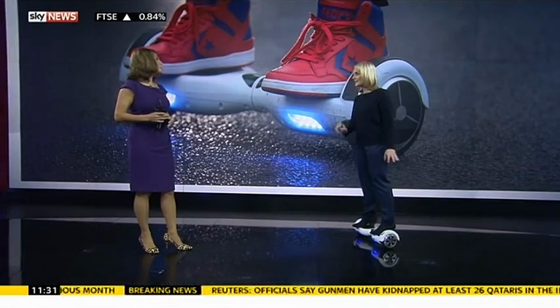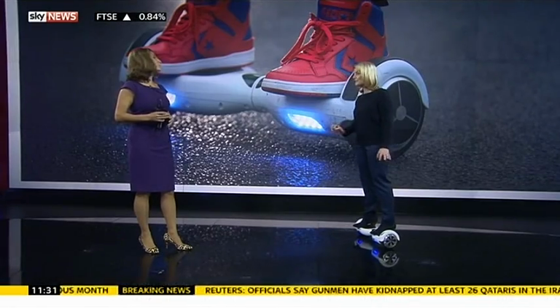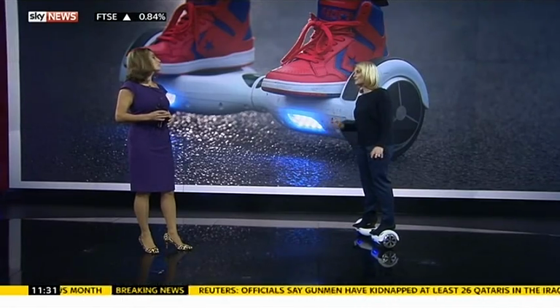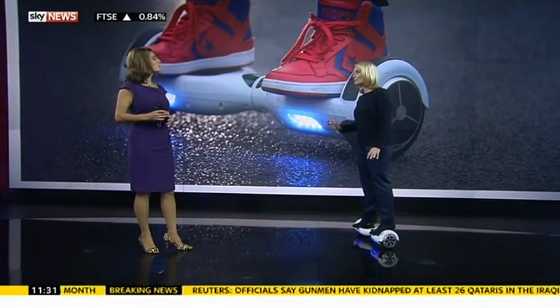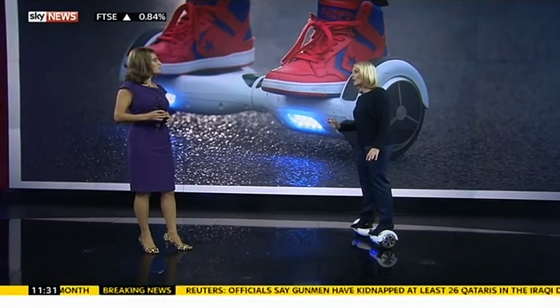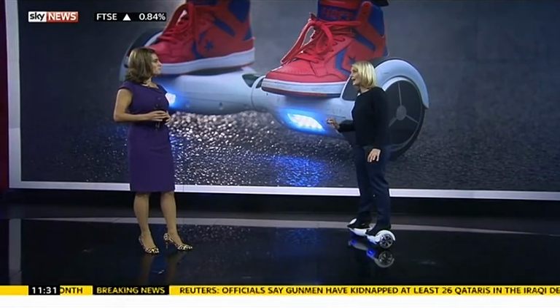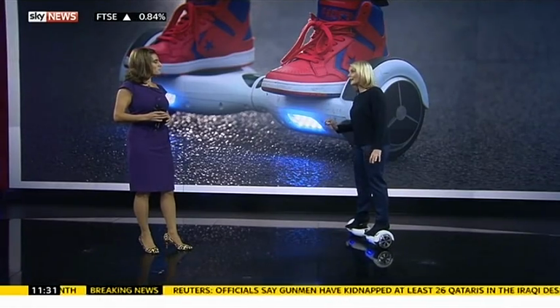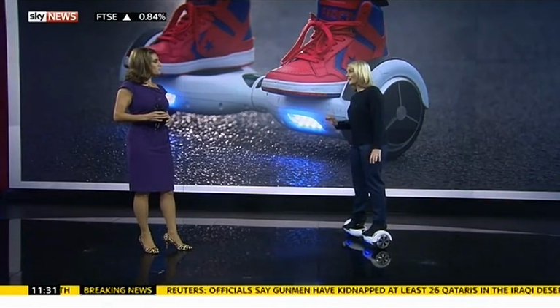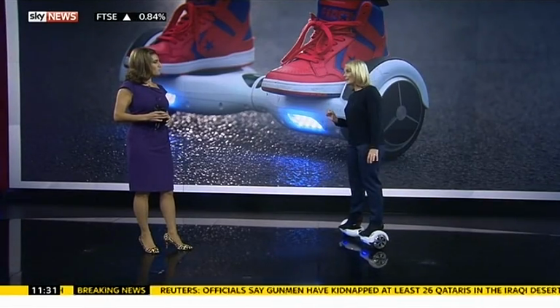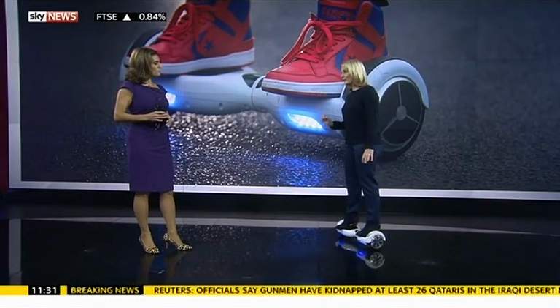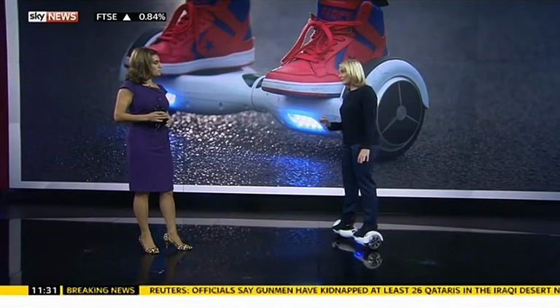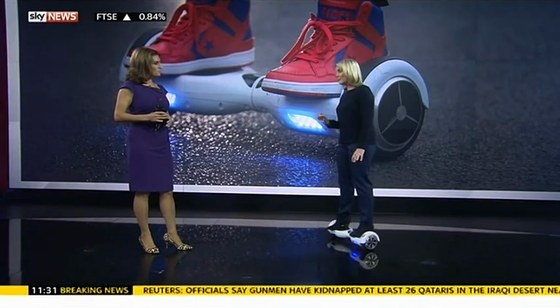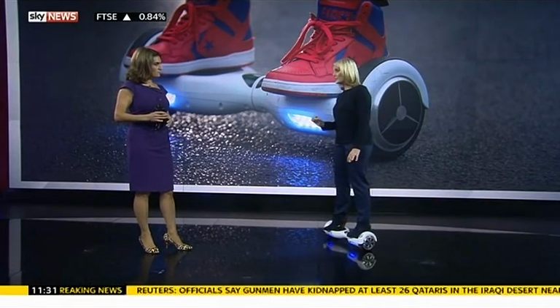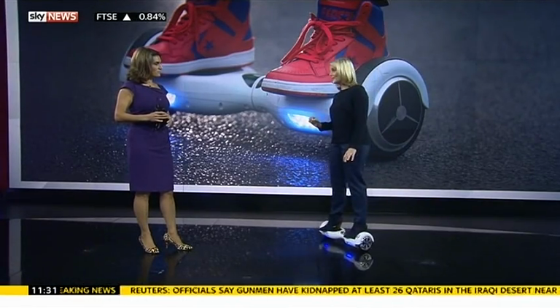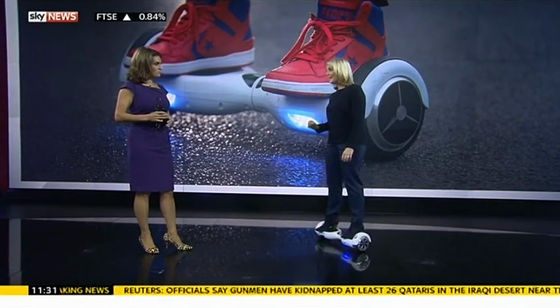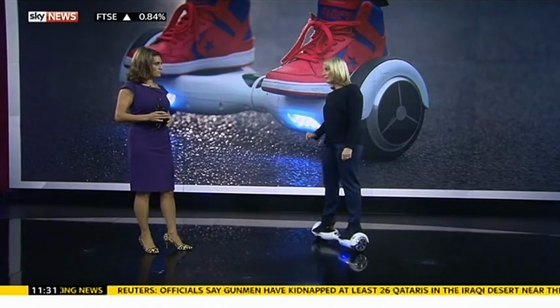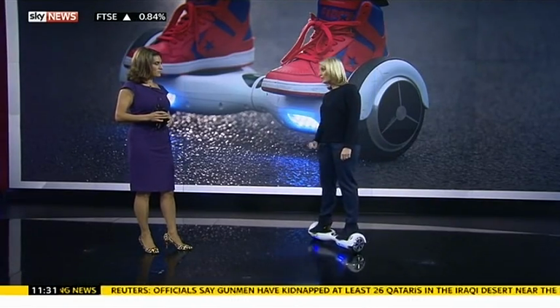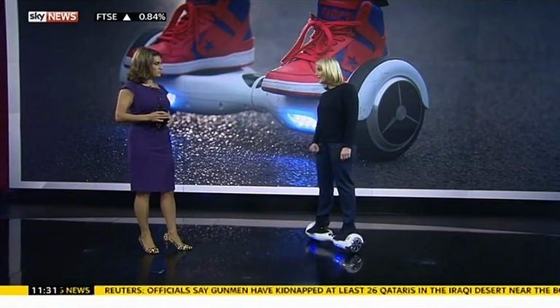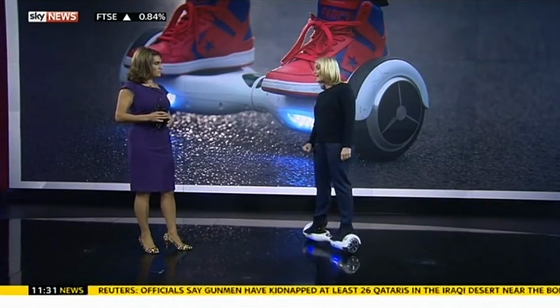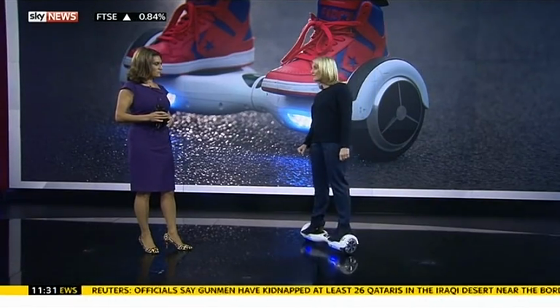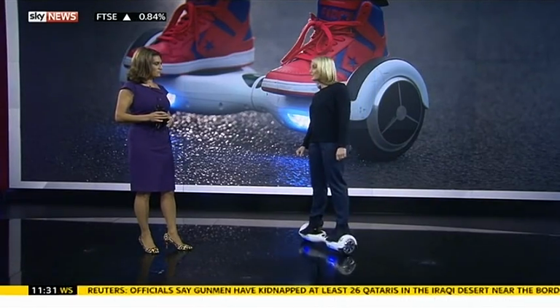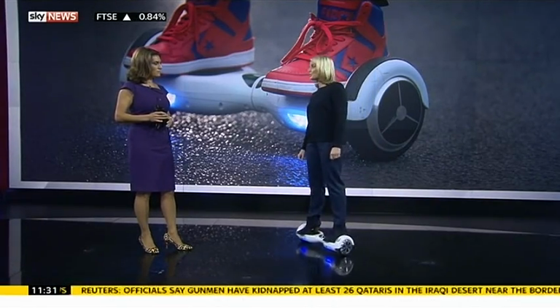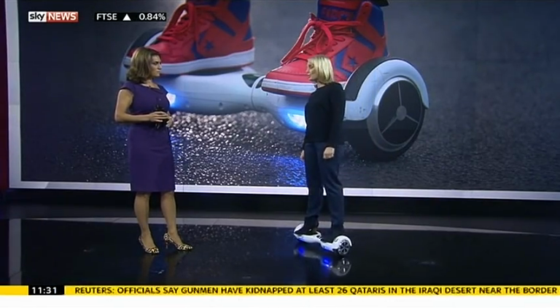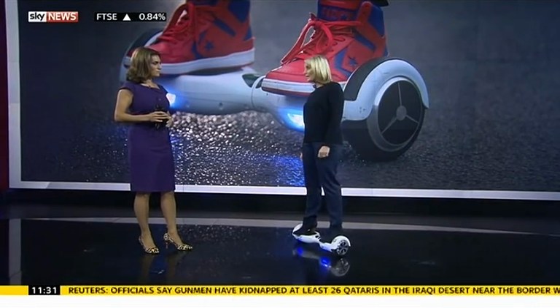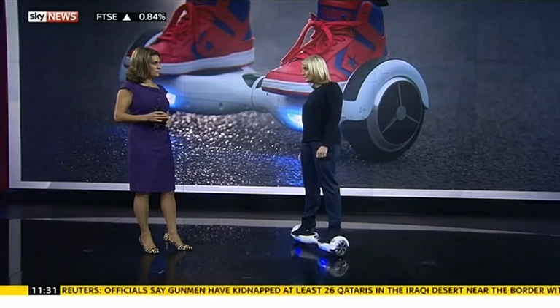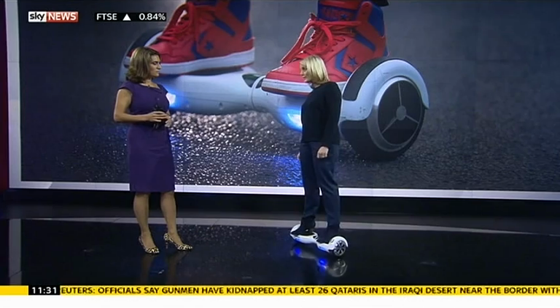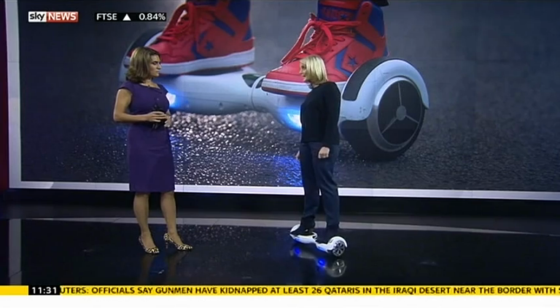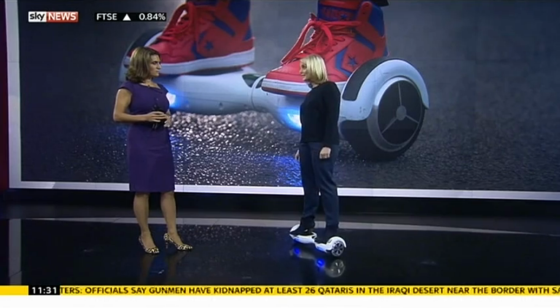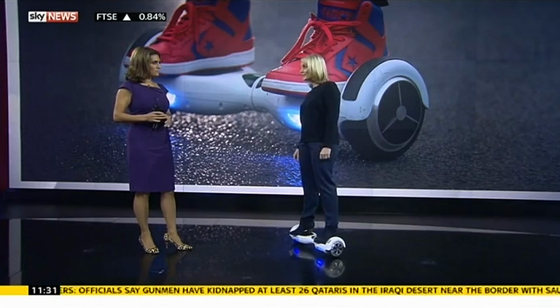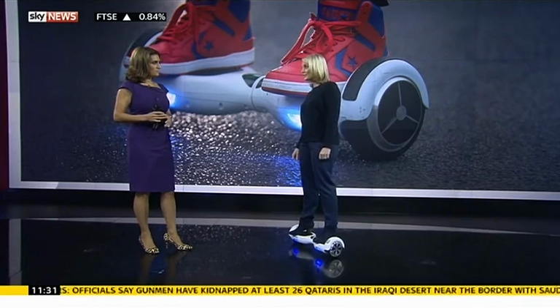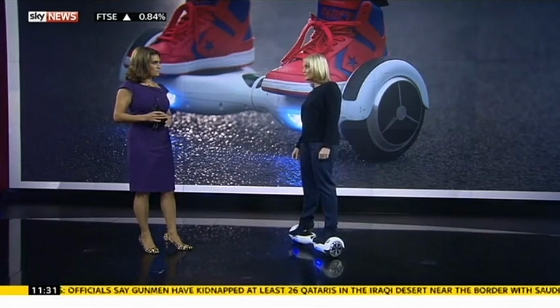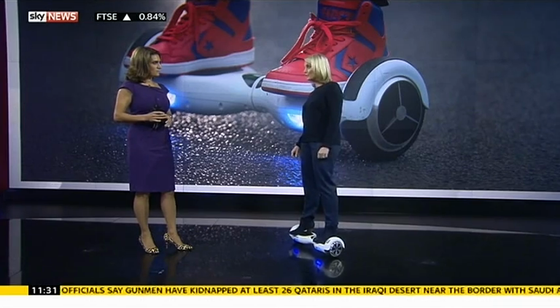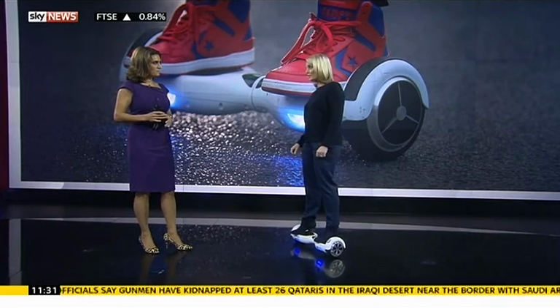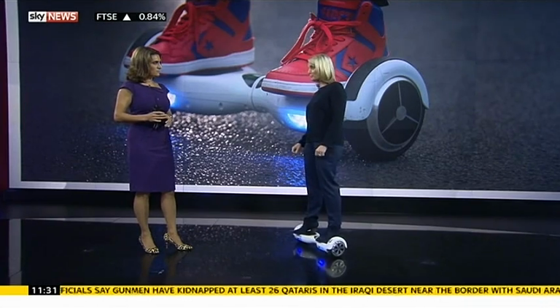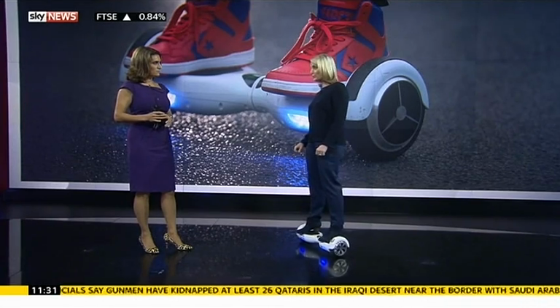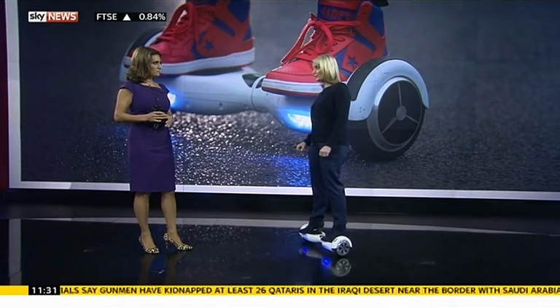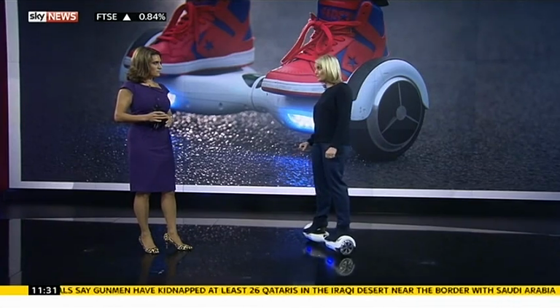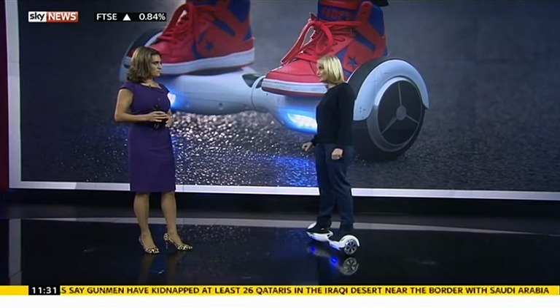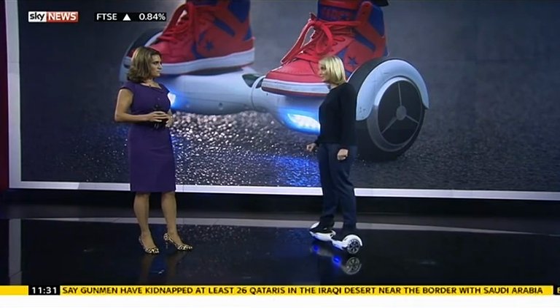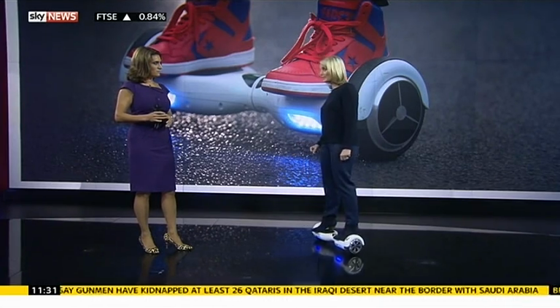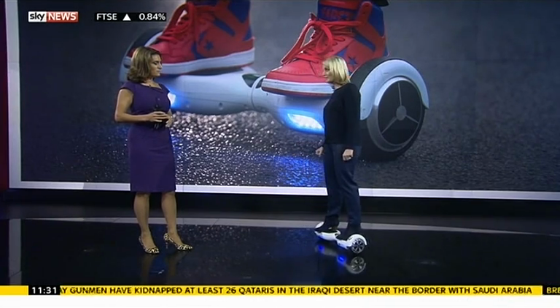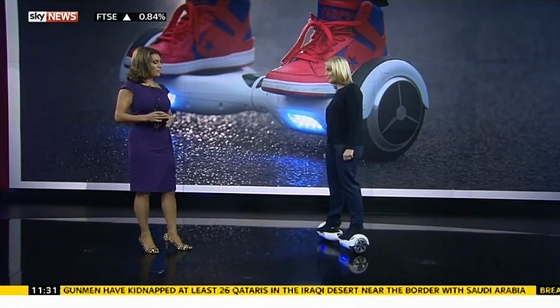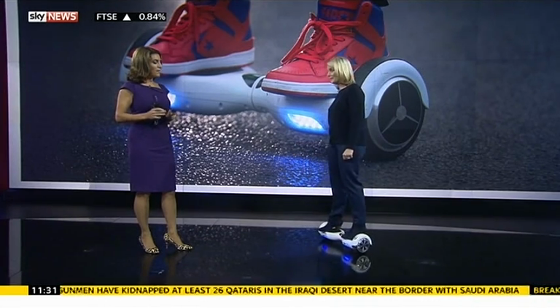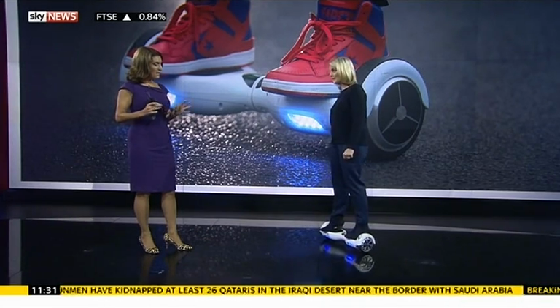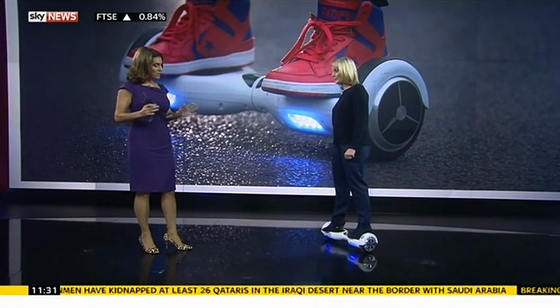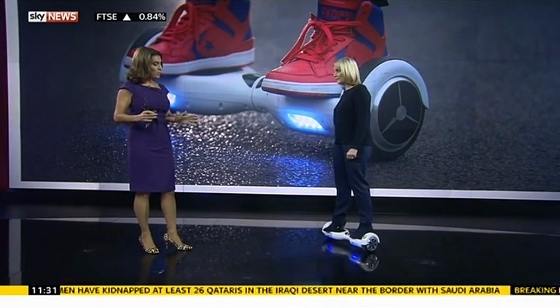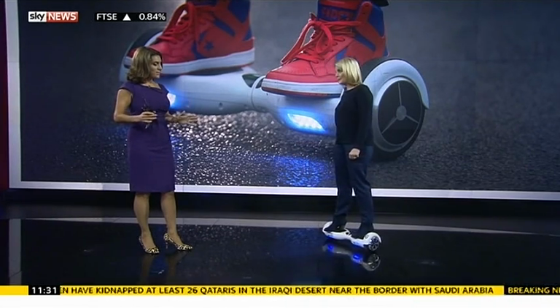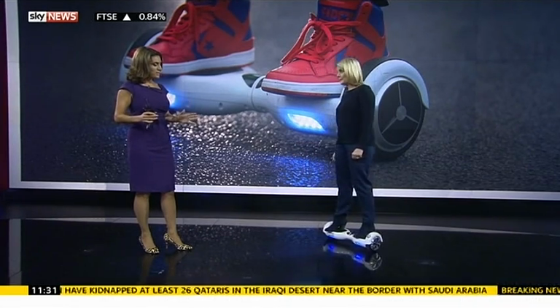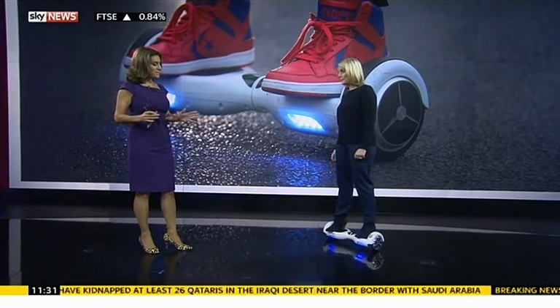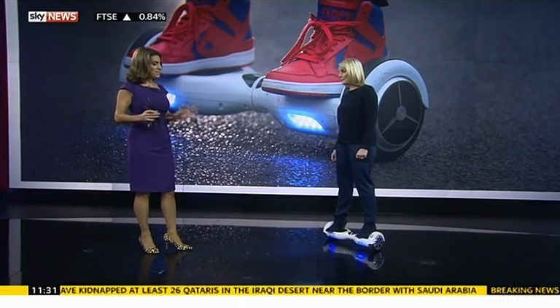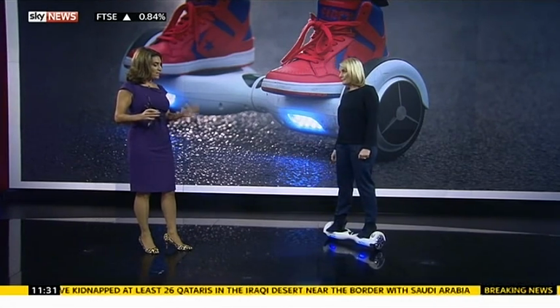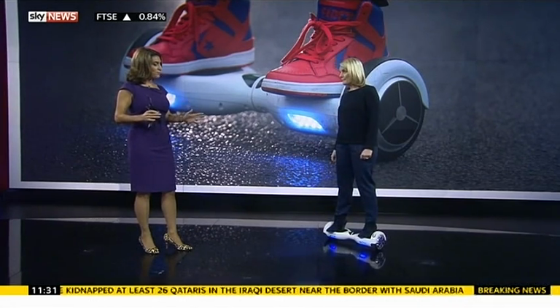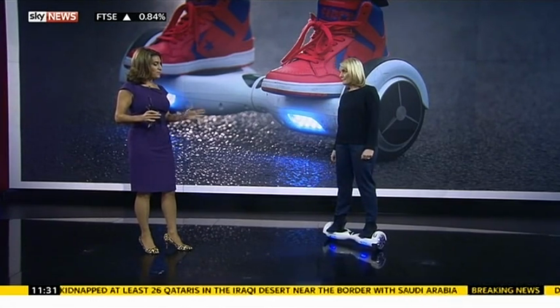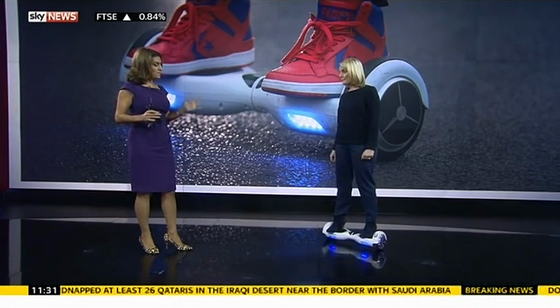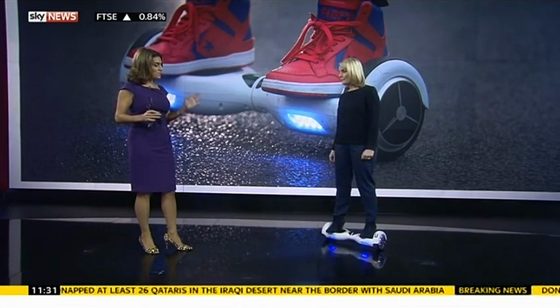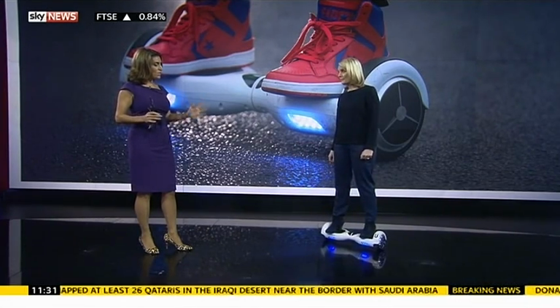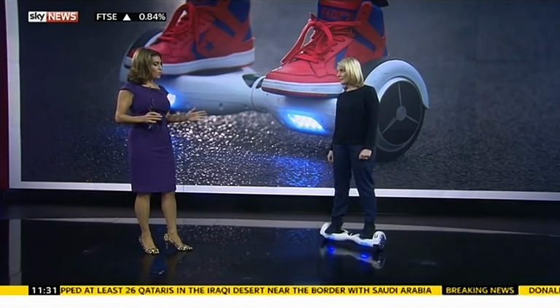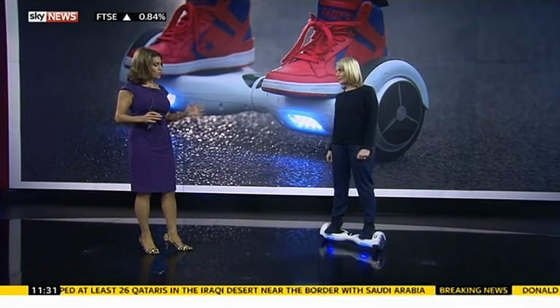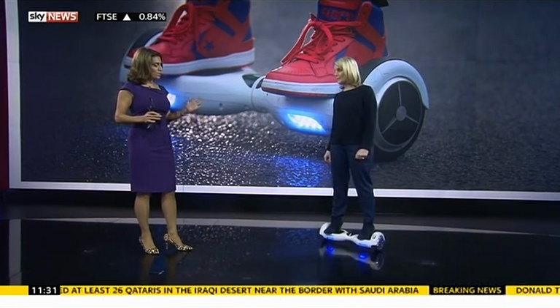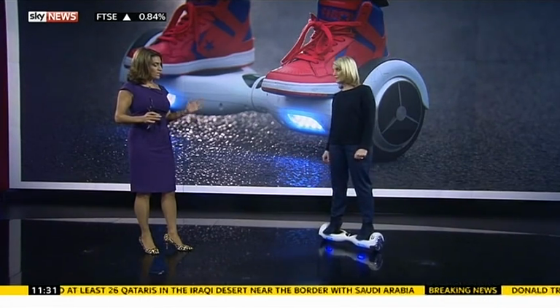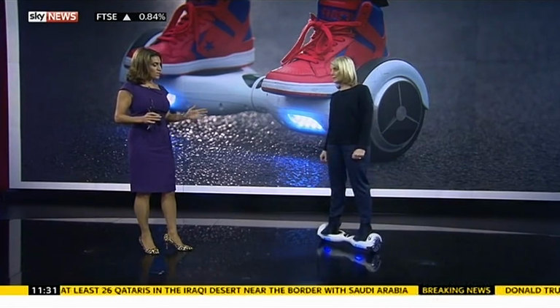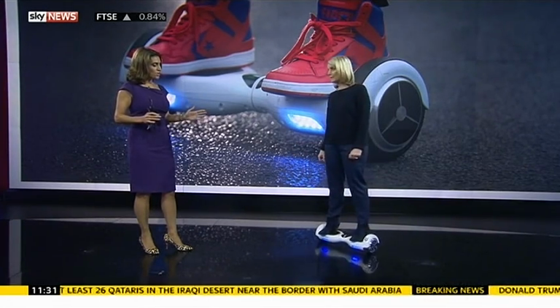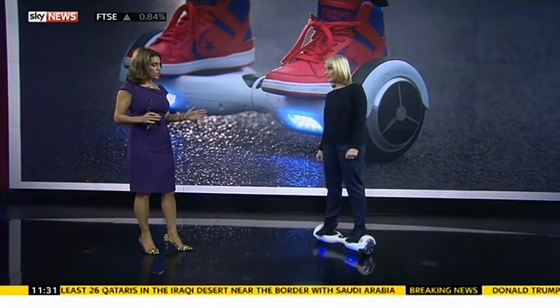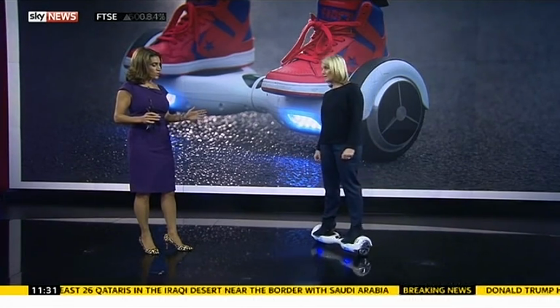I can see why they've been selling one every 12 seconds in the run-up to Christmas. And that's why safety is such an issue.